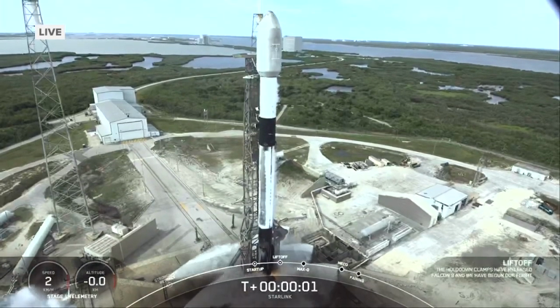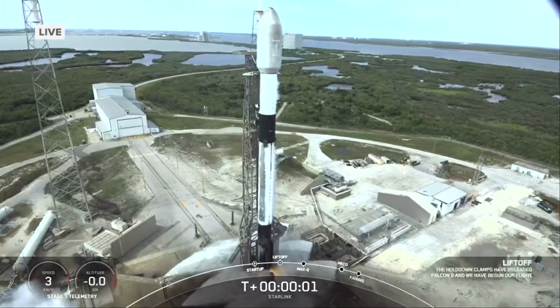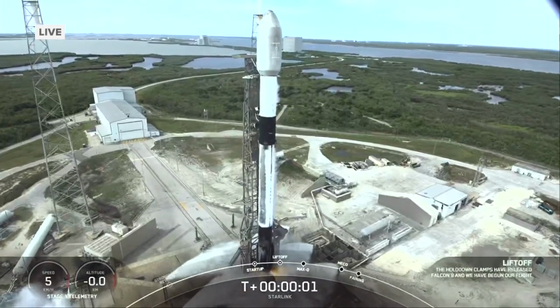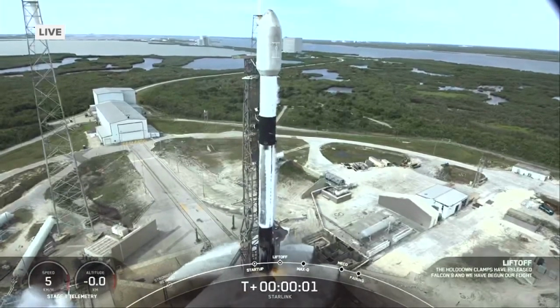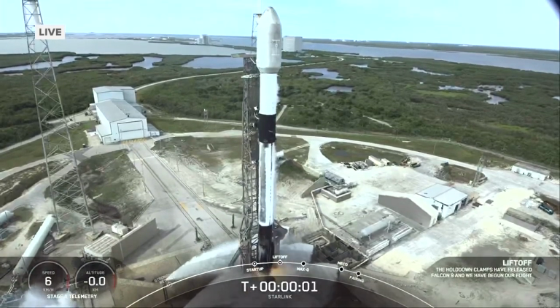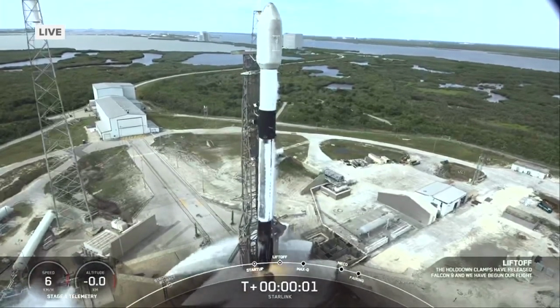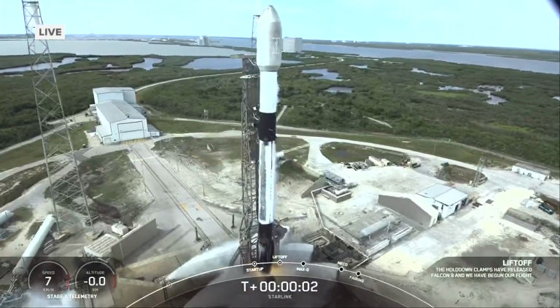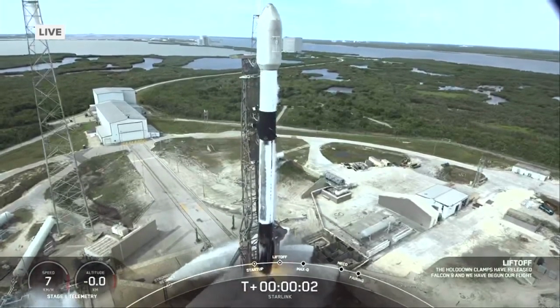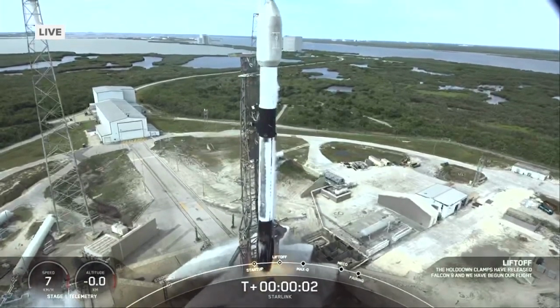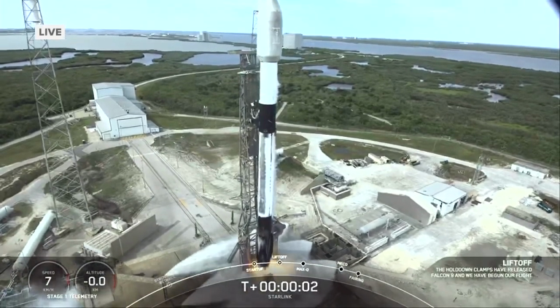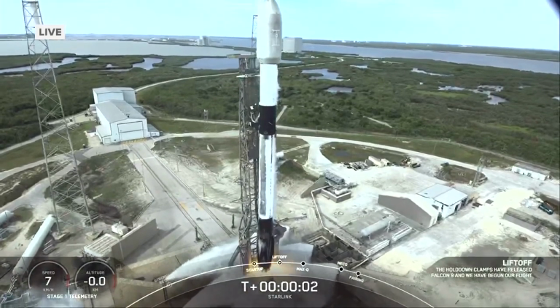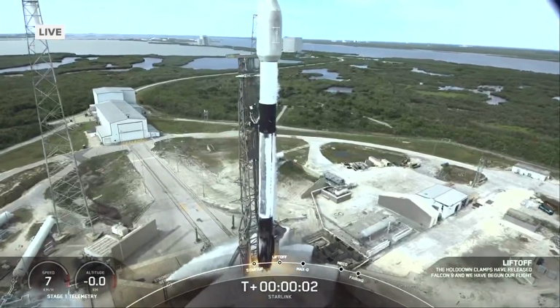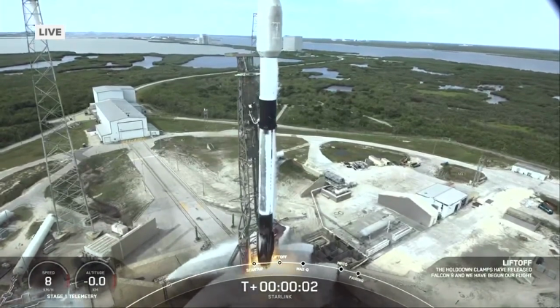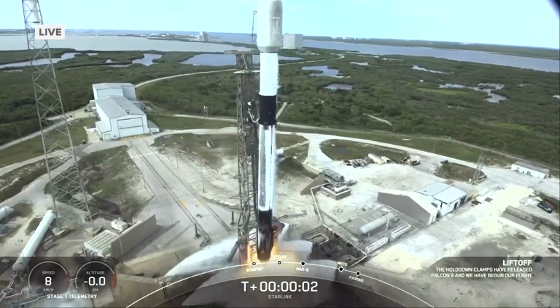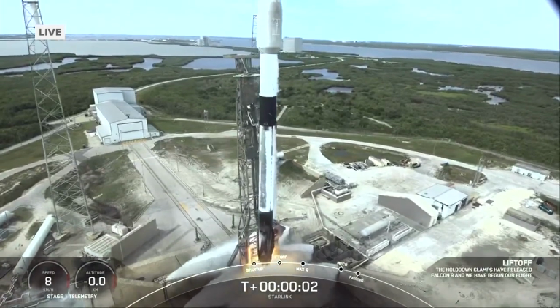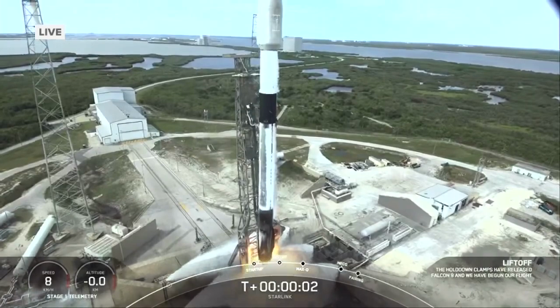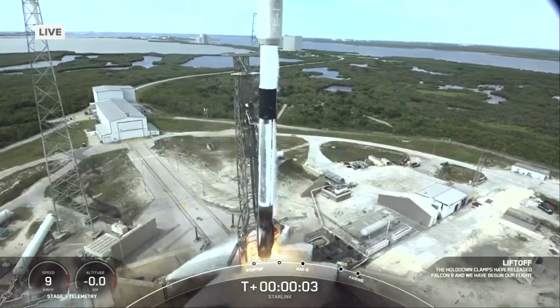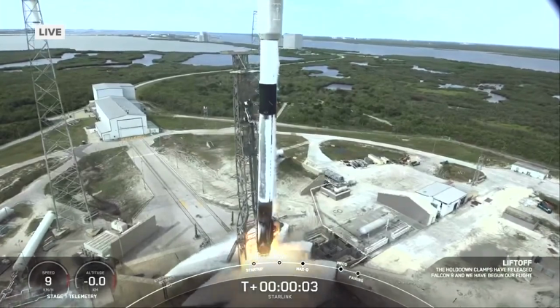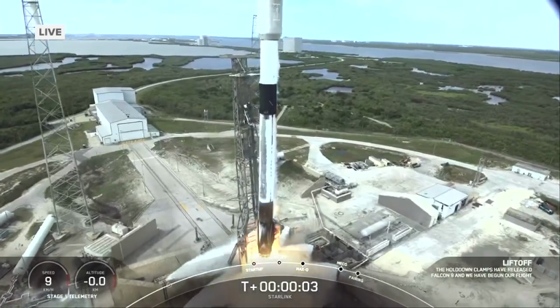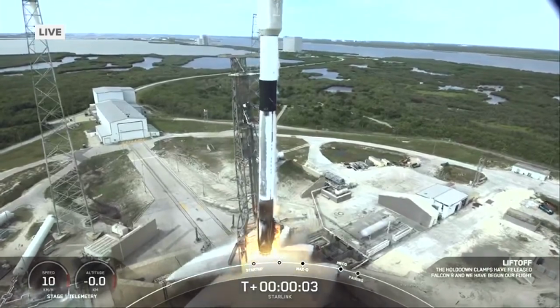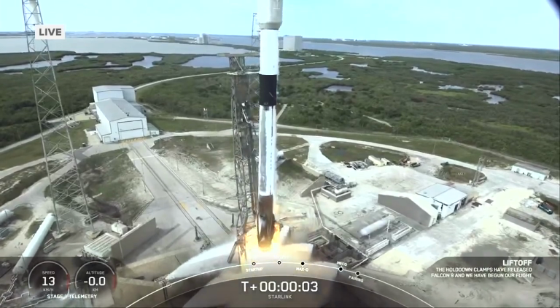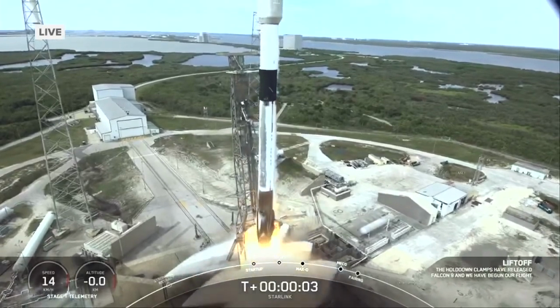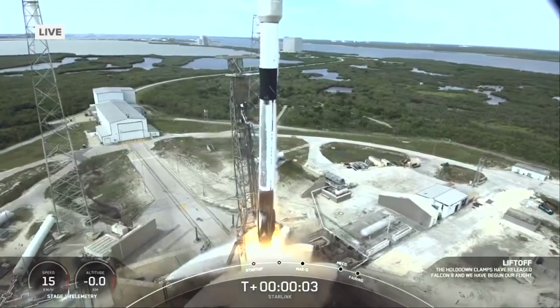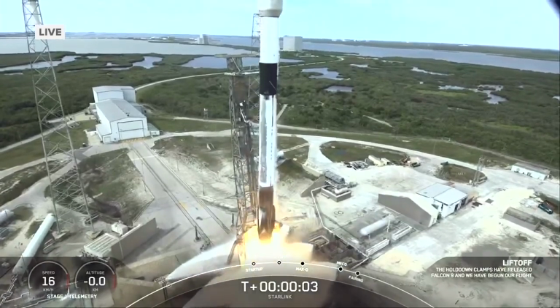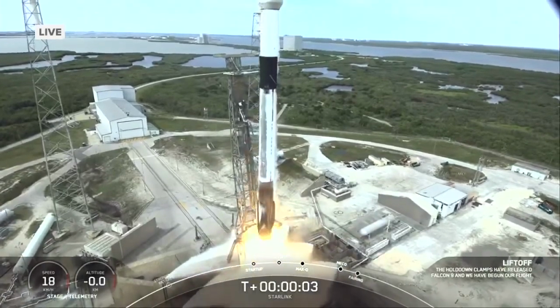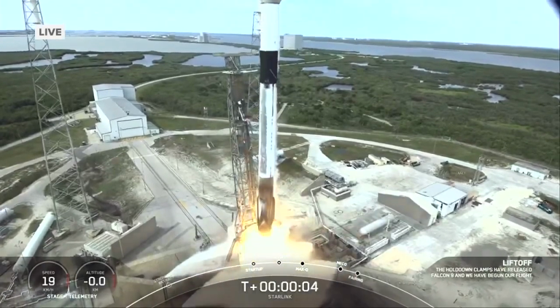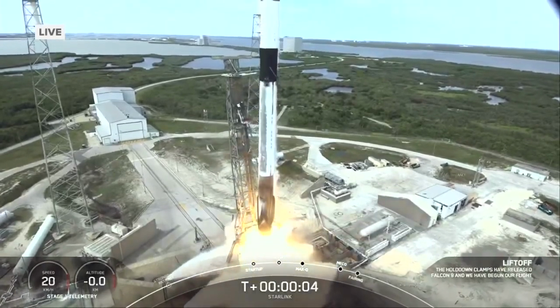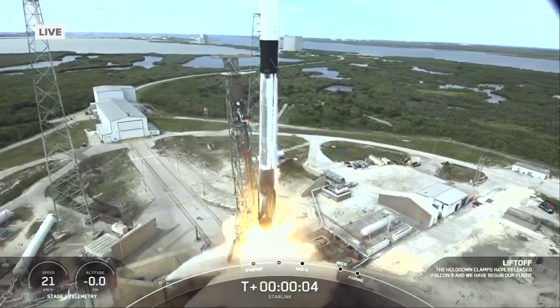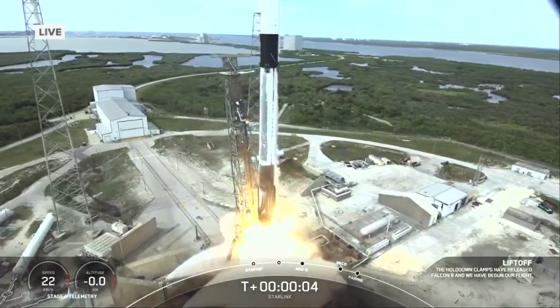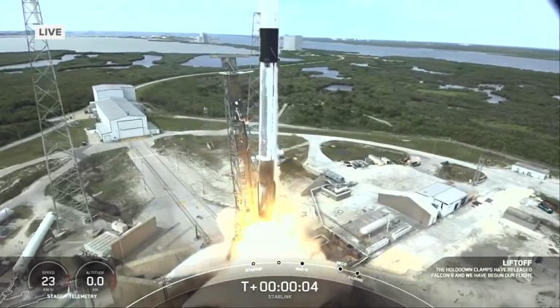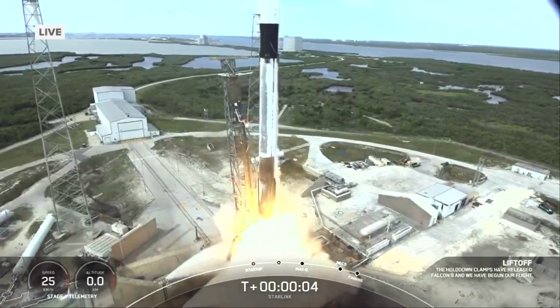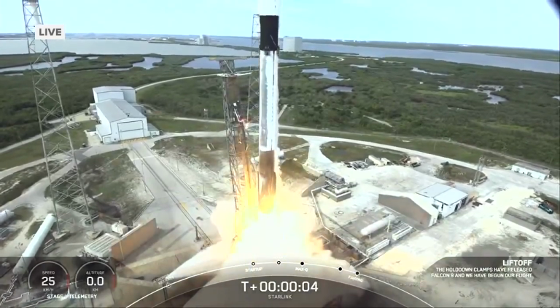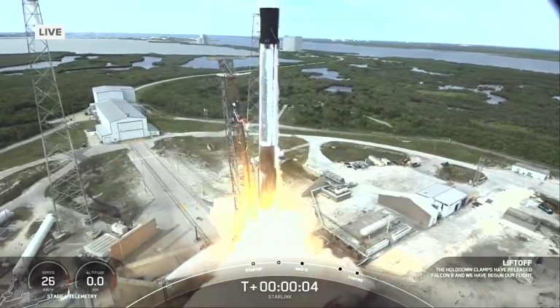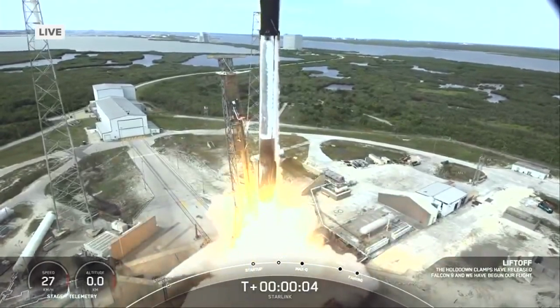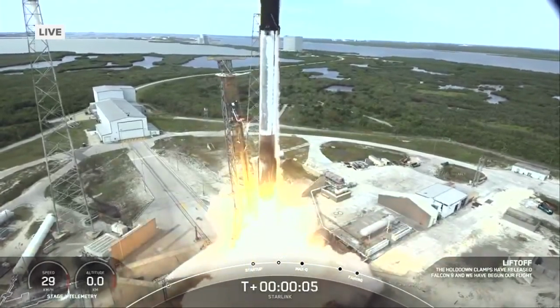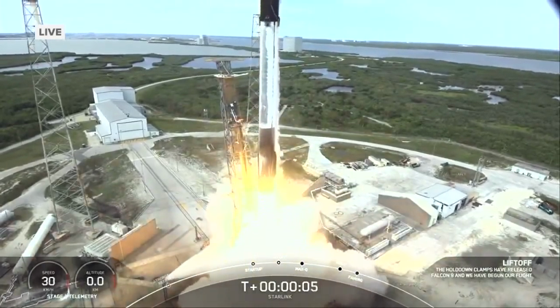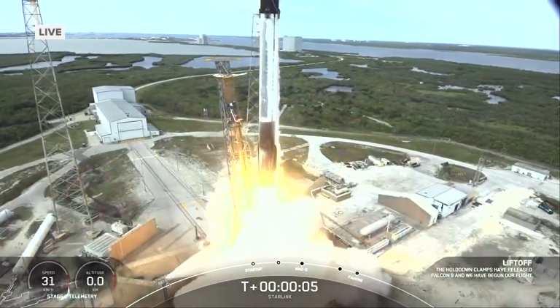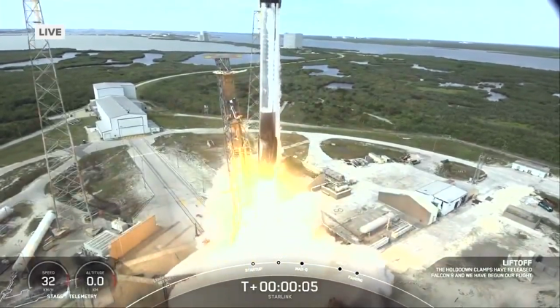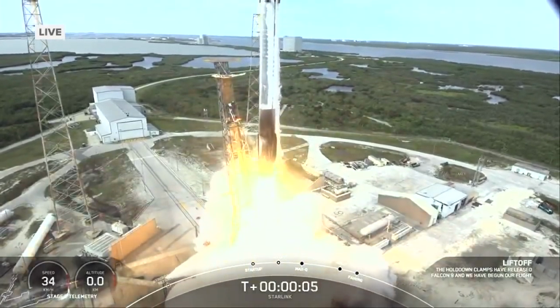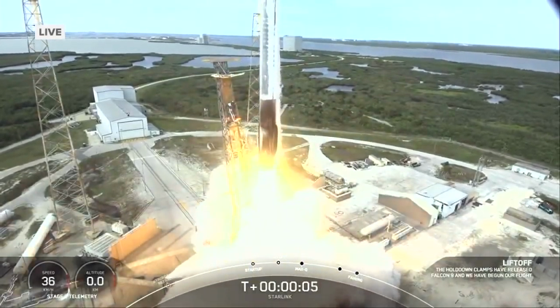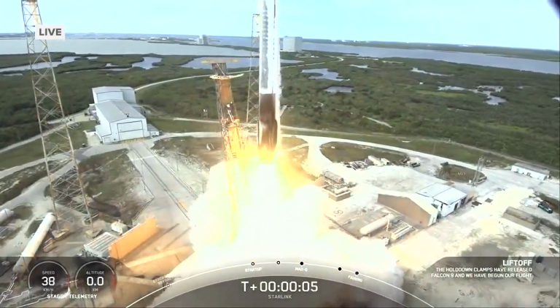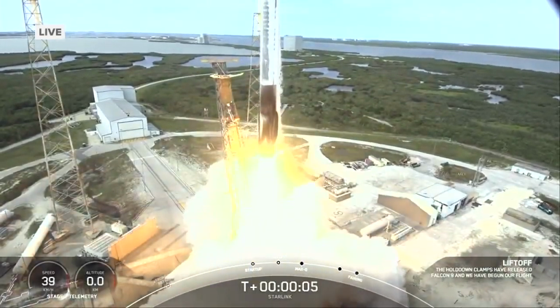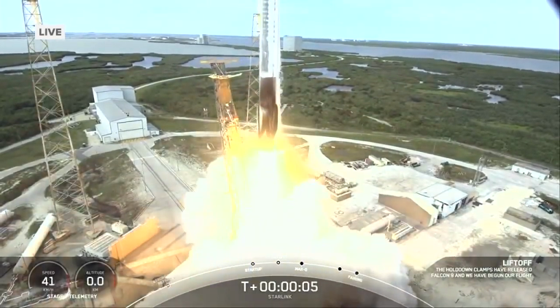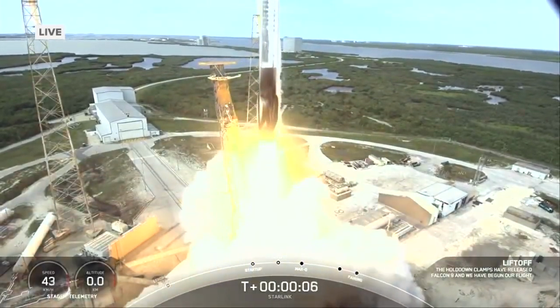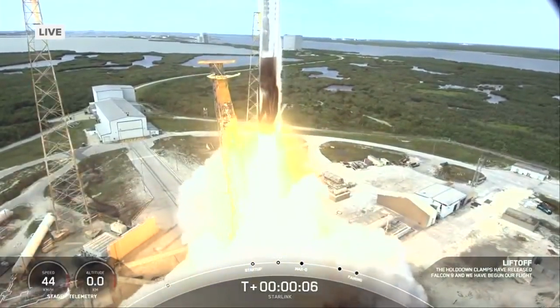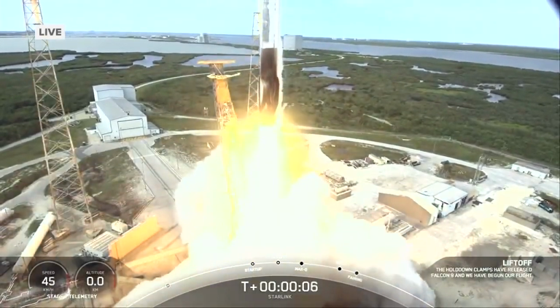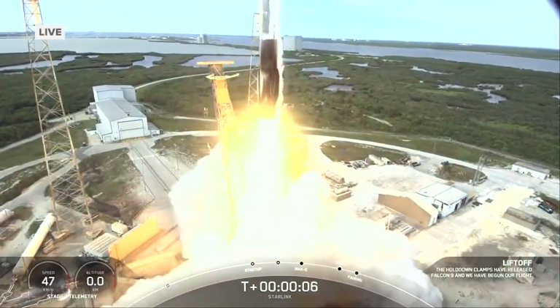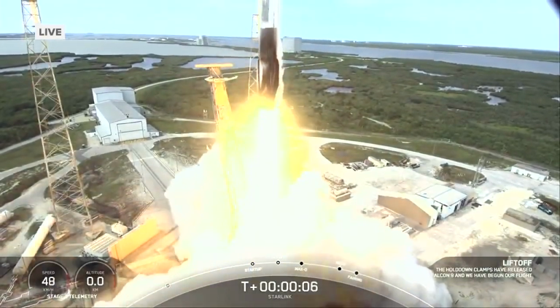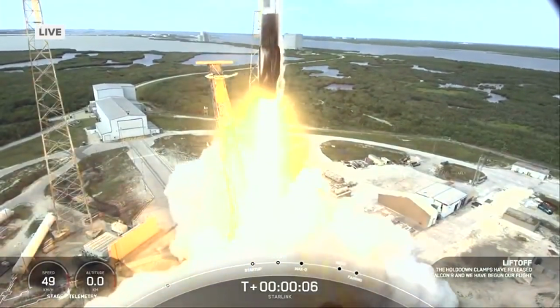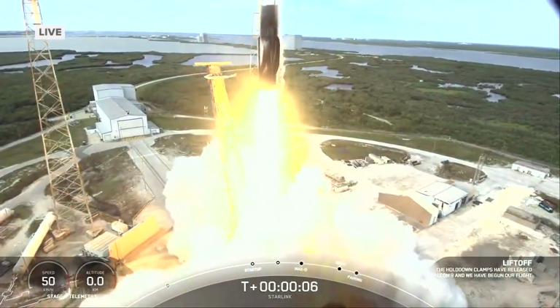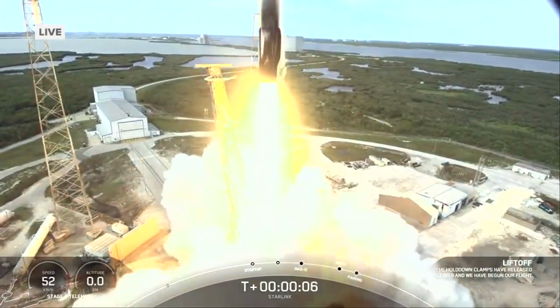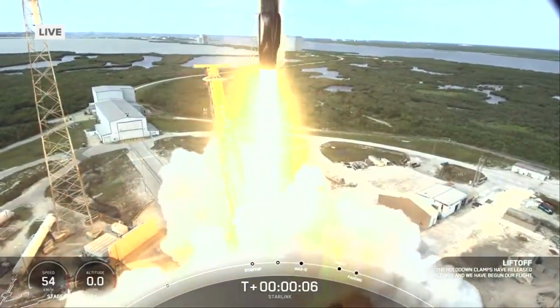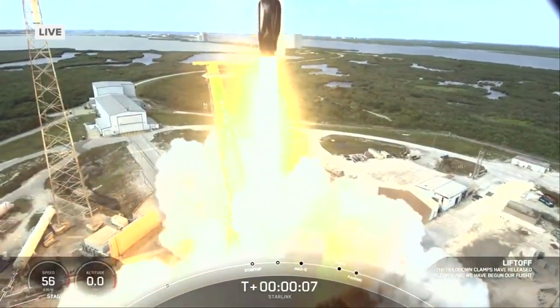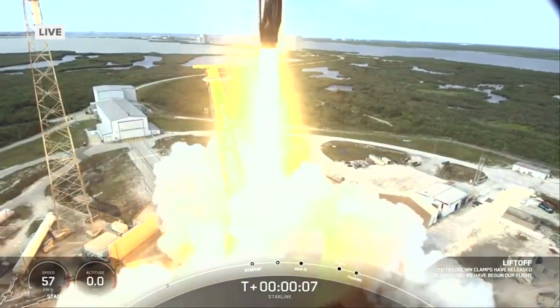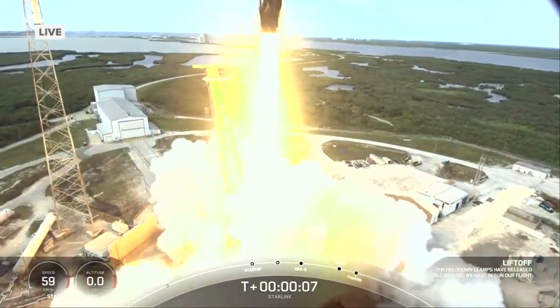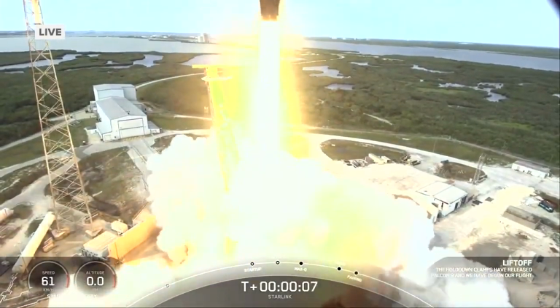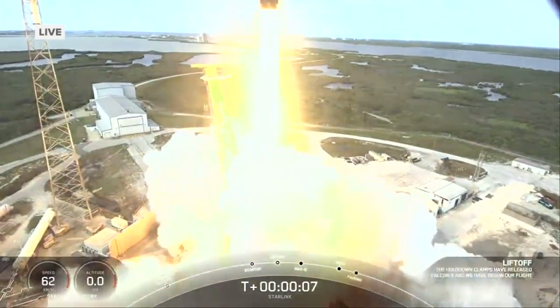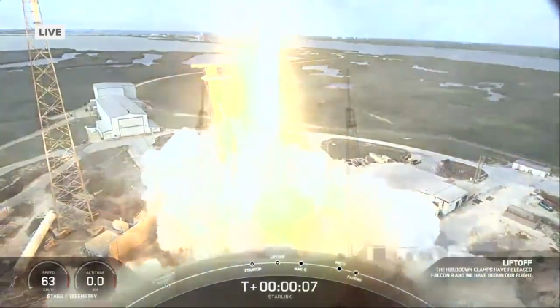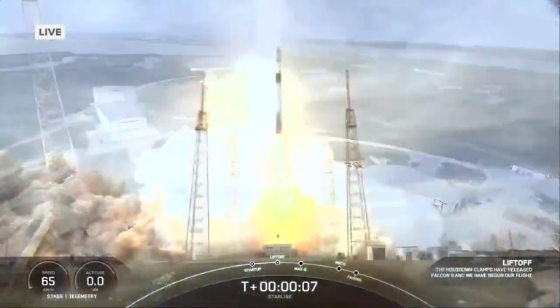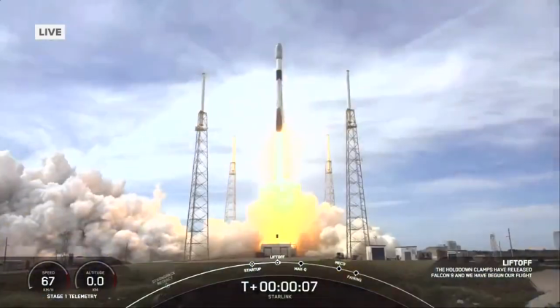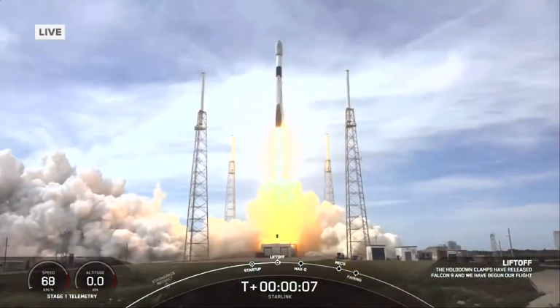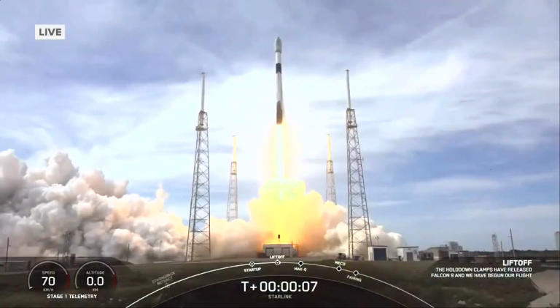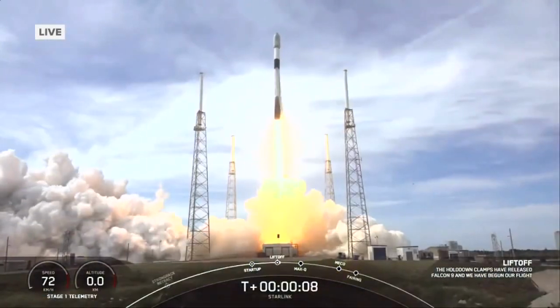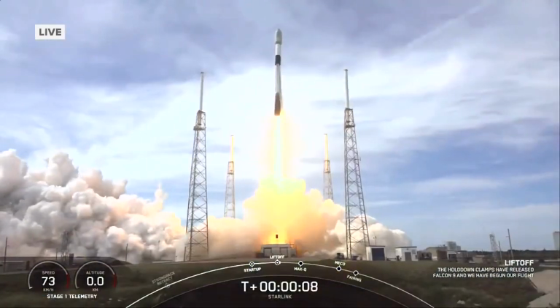And here we go. It never gets old — it's always so cool to see.